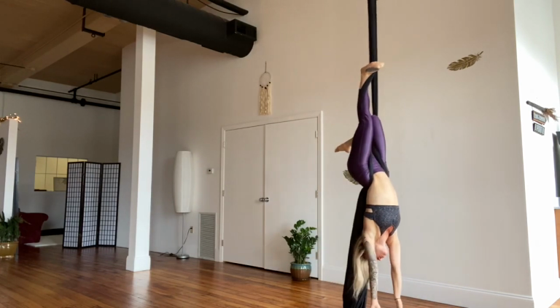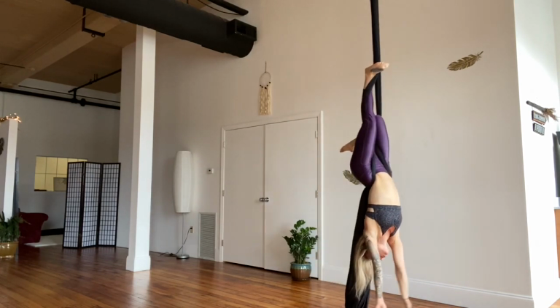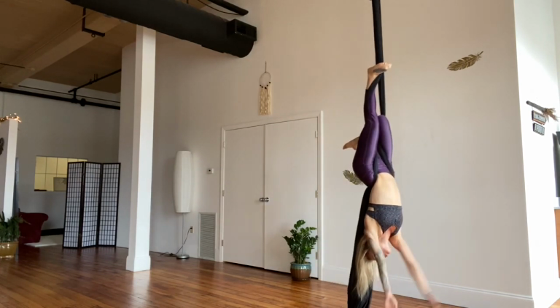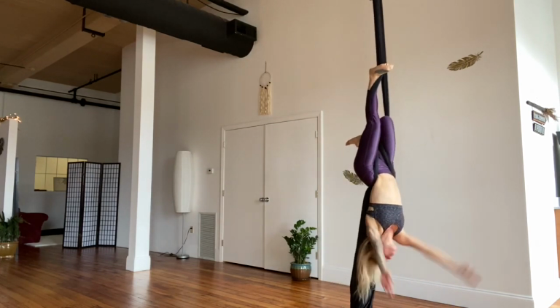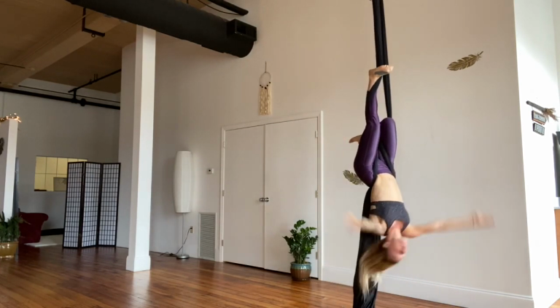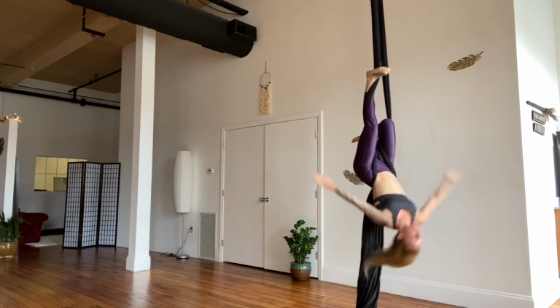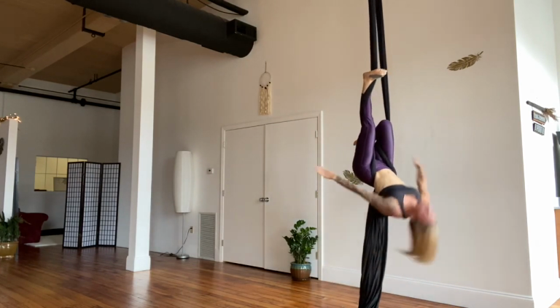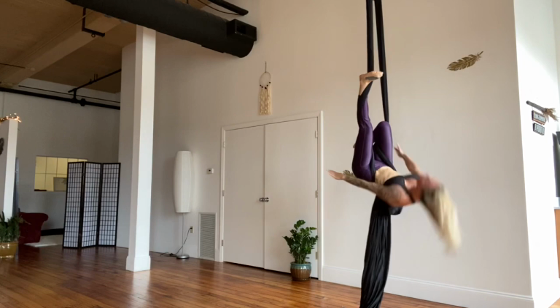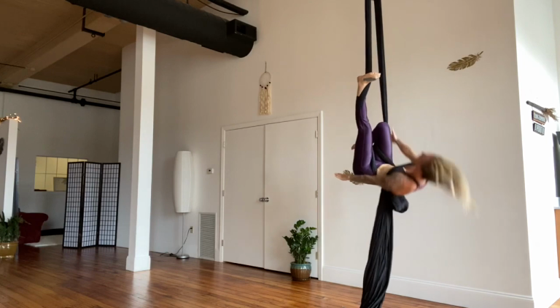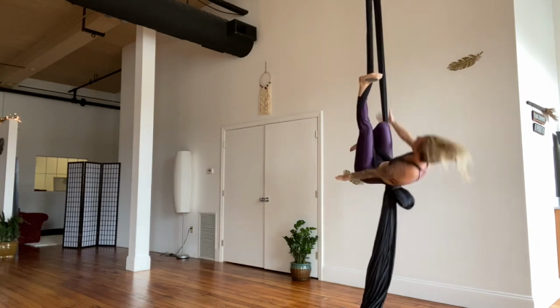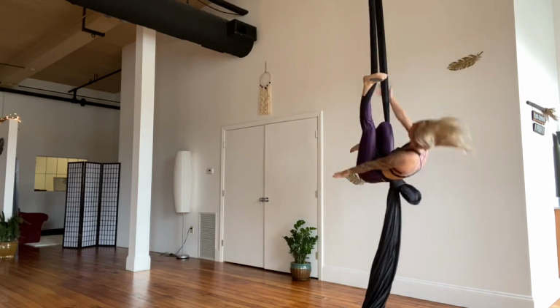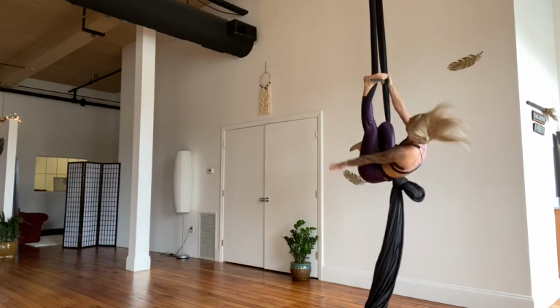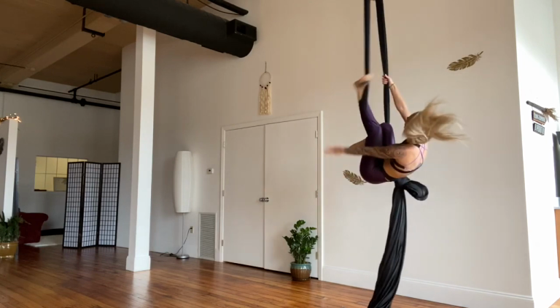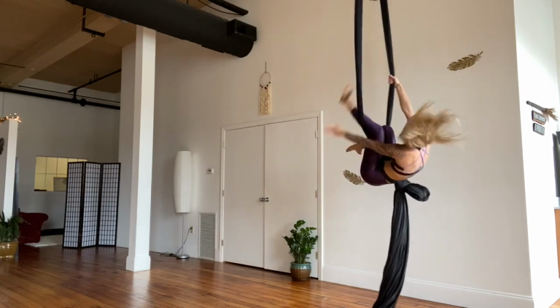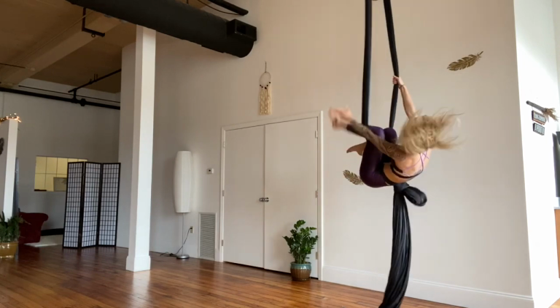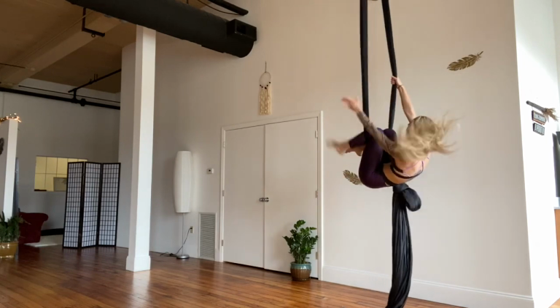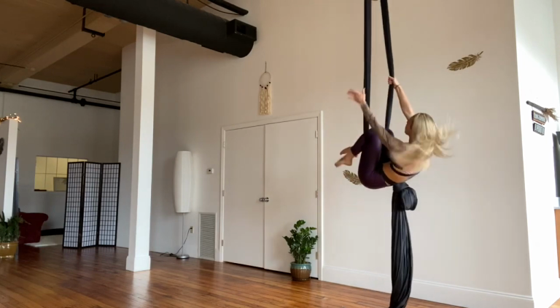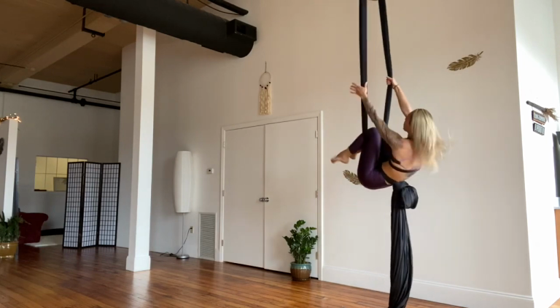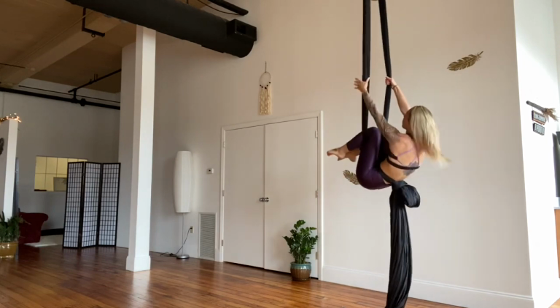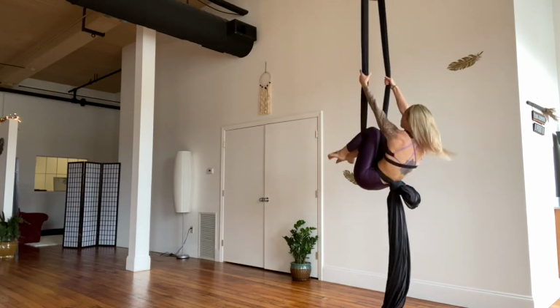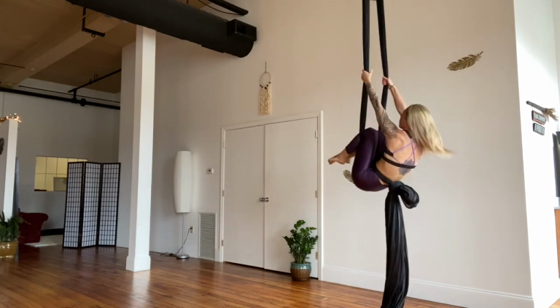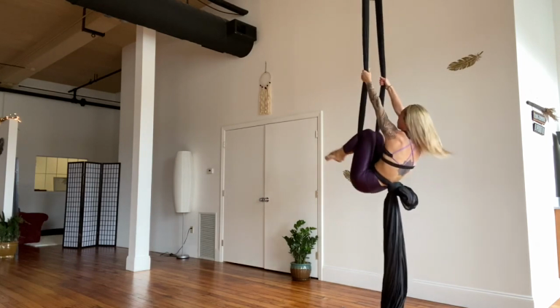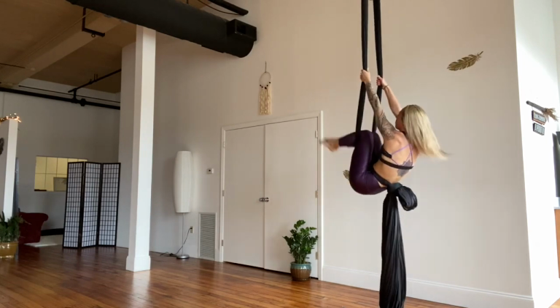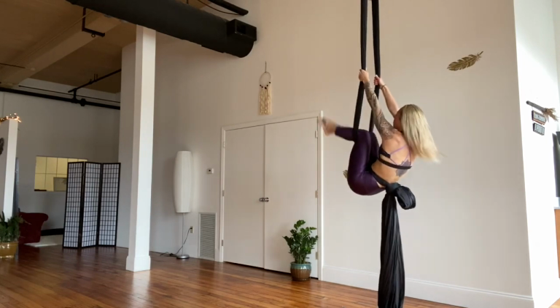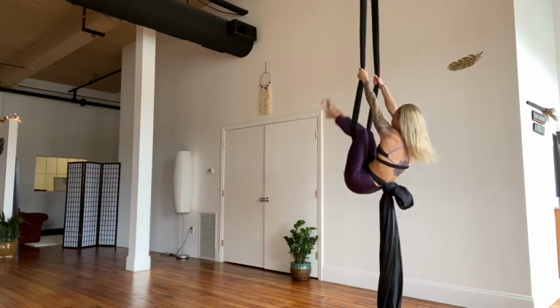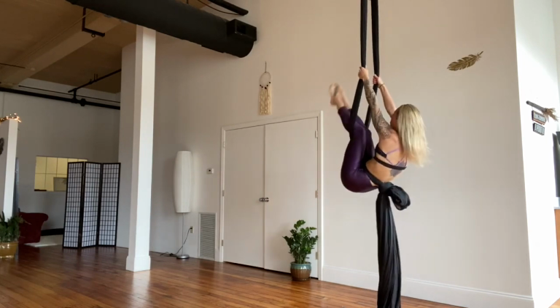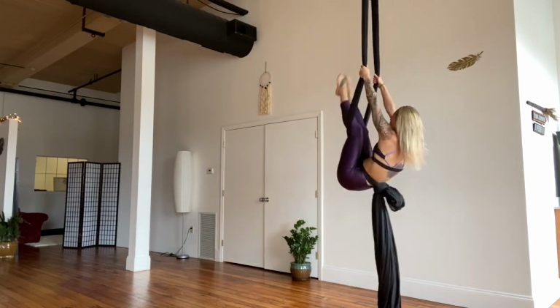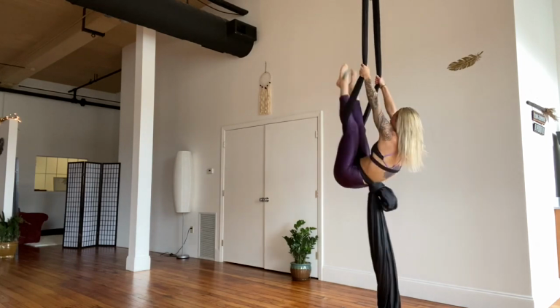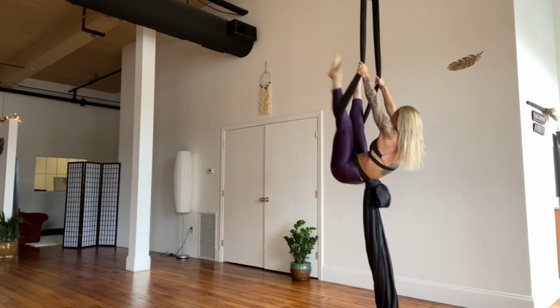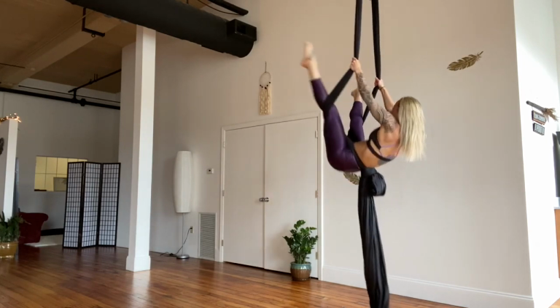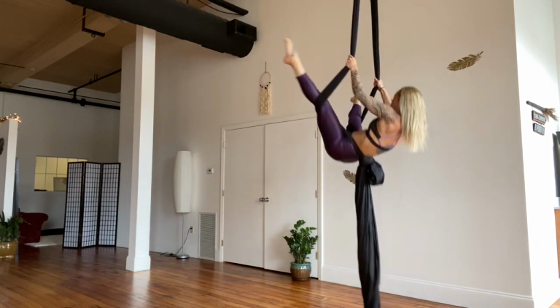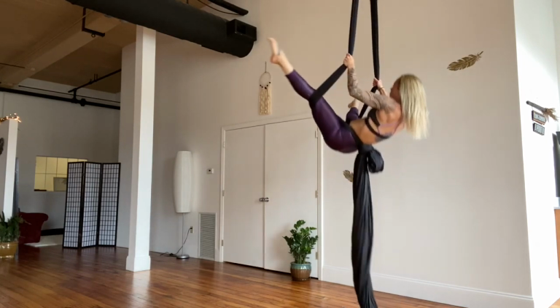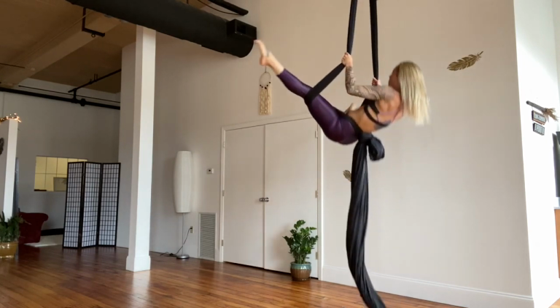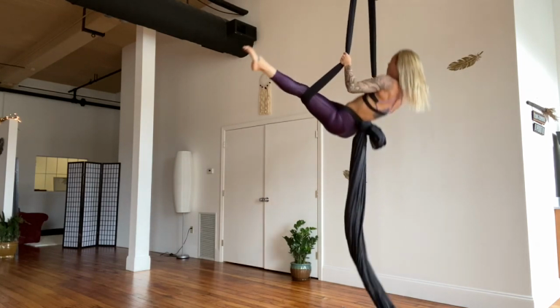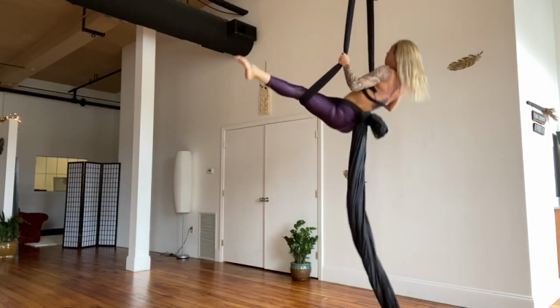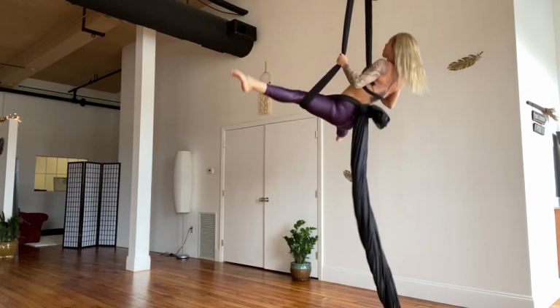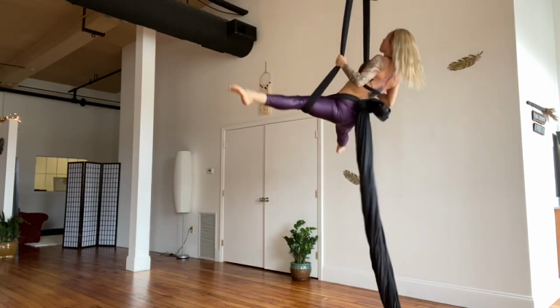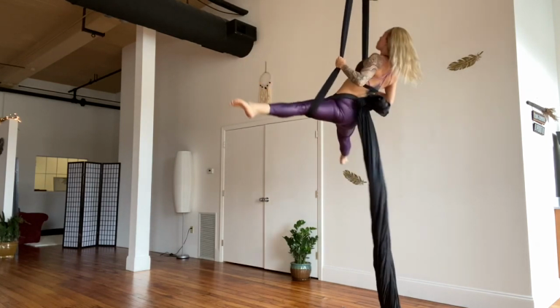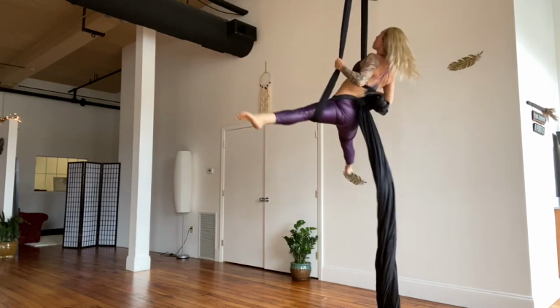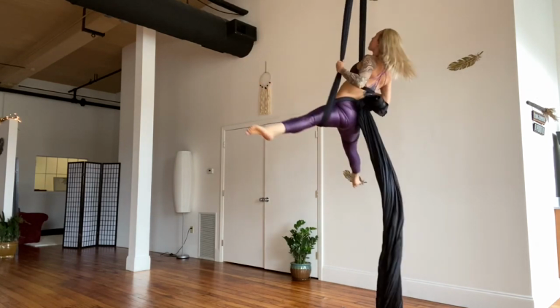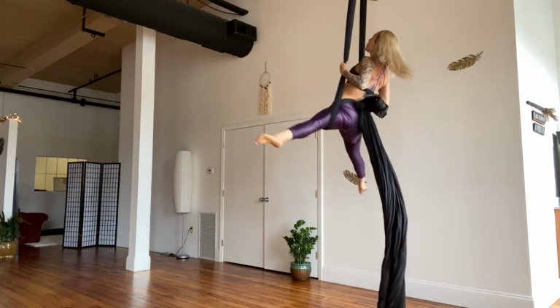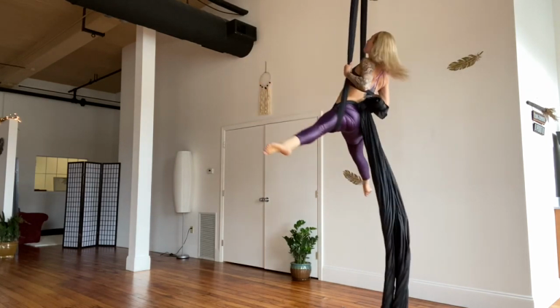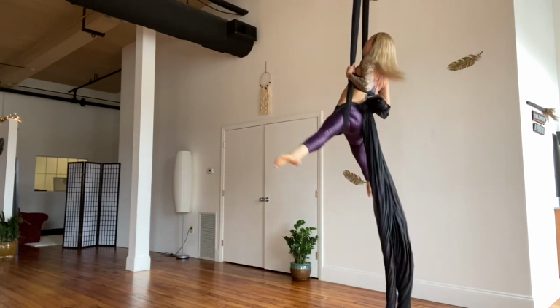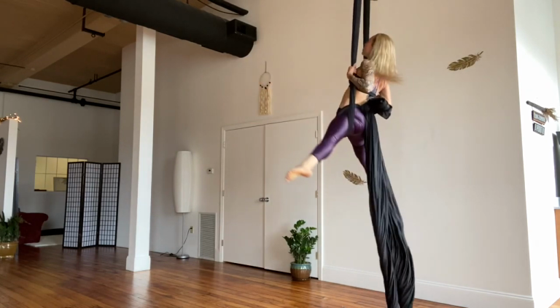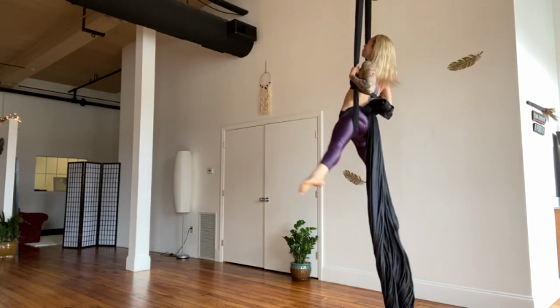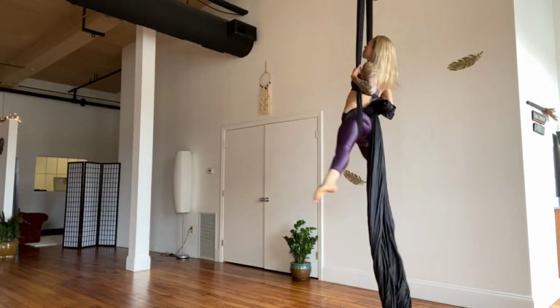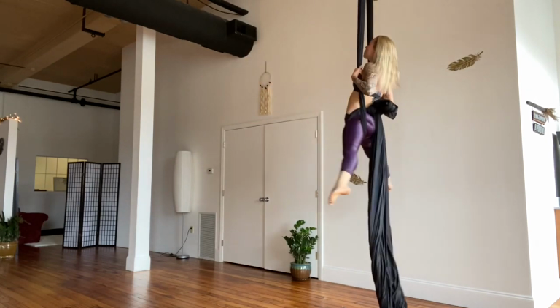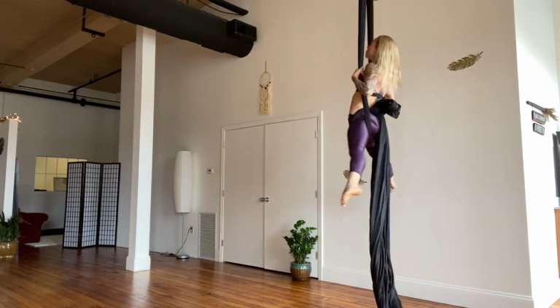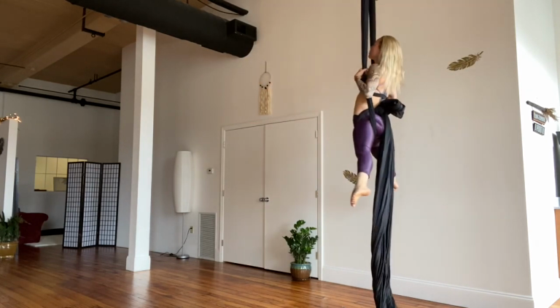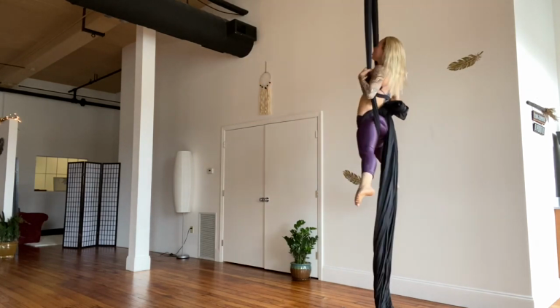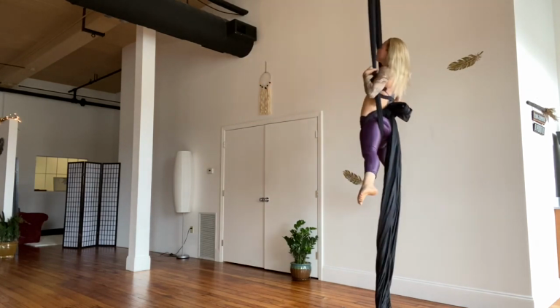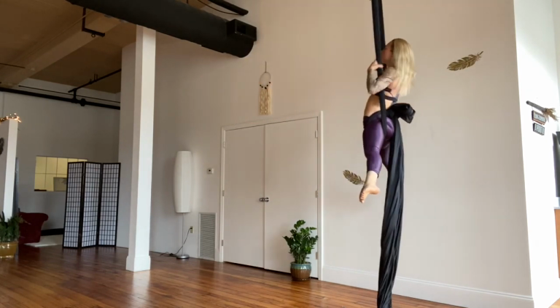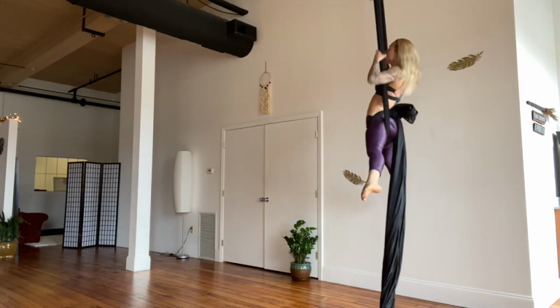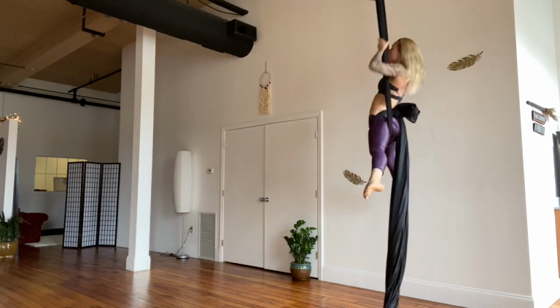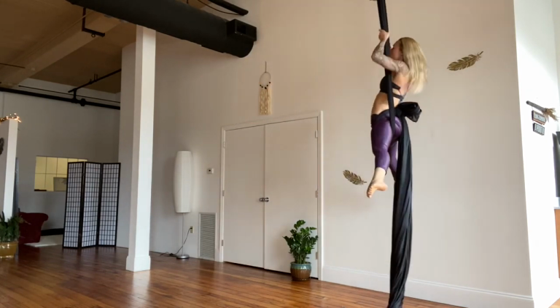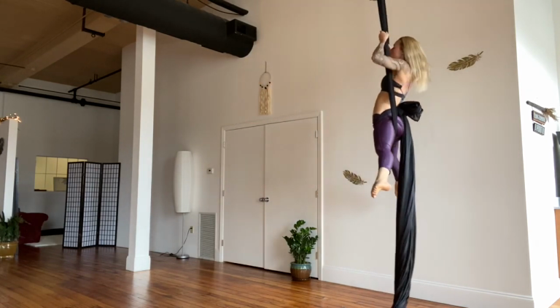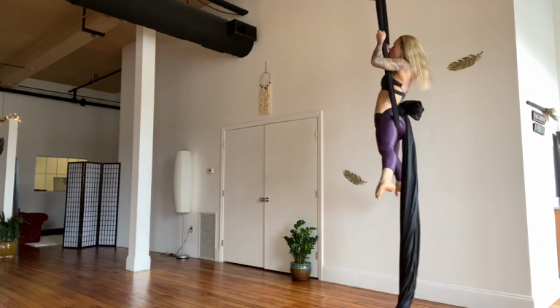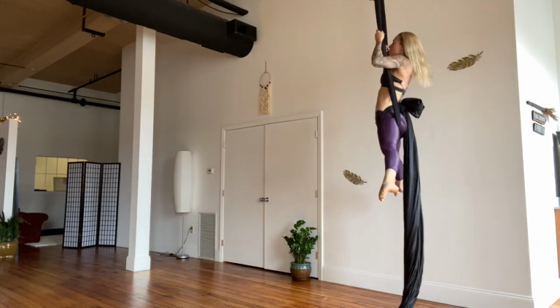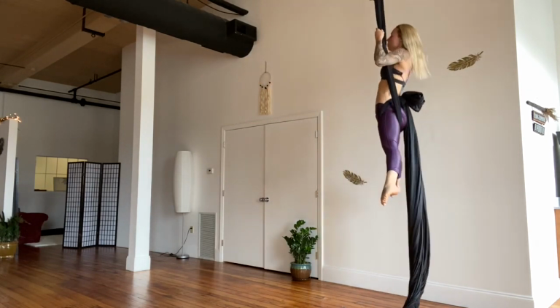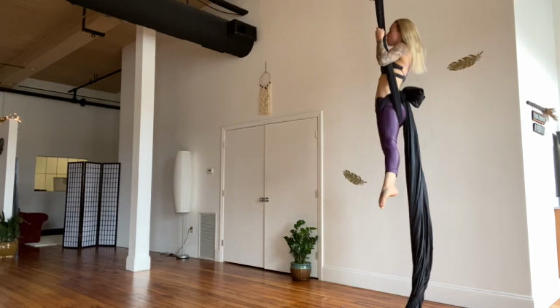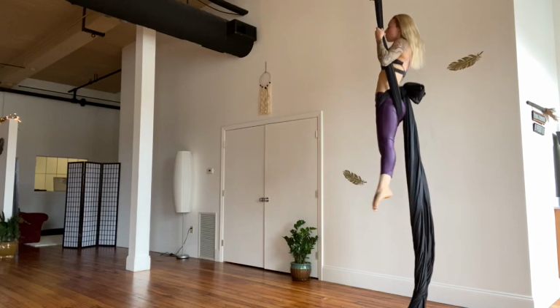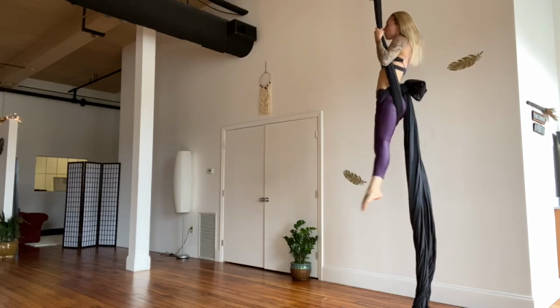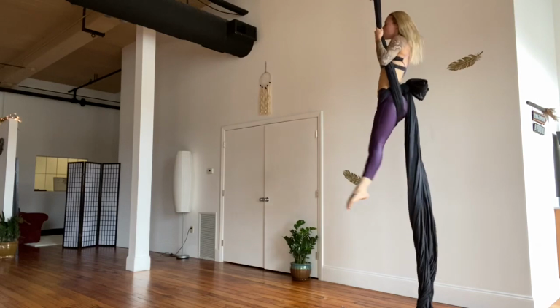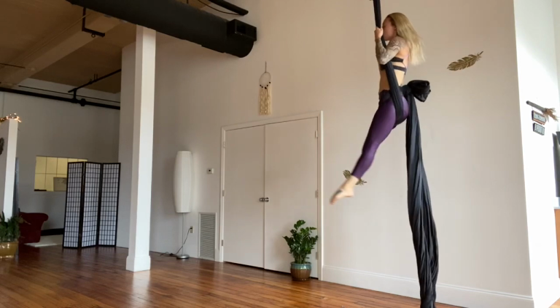Sit up, grabbing one hand on each fabric. Straighten the legs and push the hips through to trapeze sit.